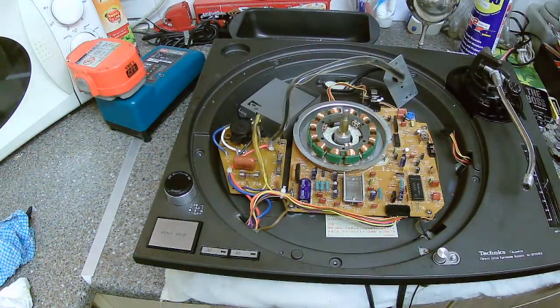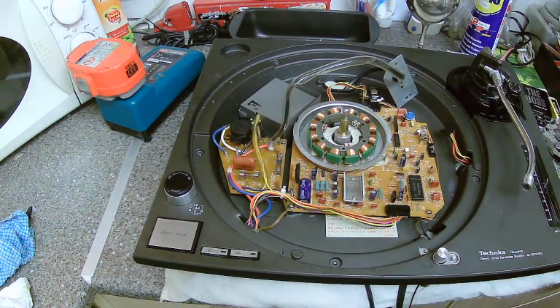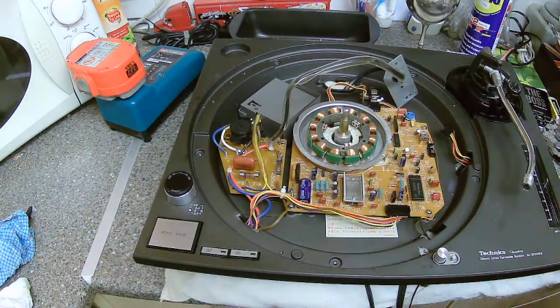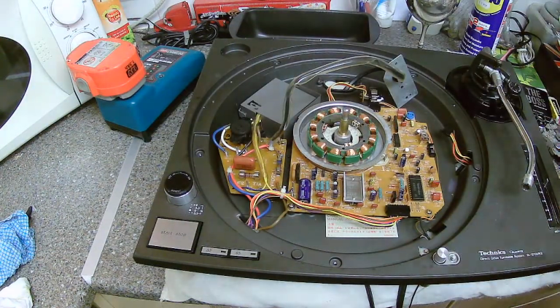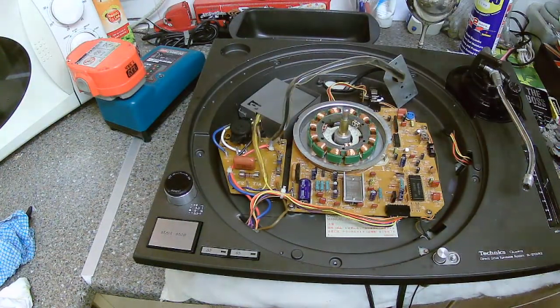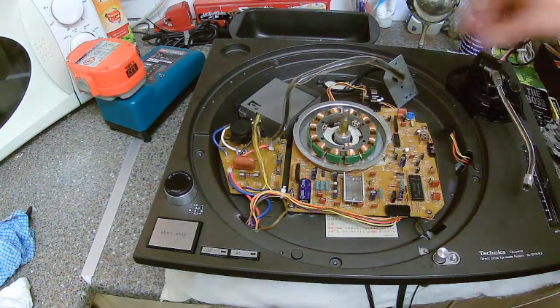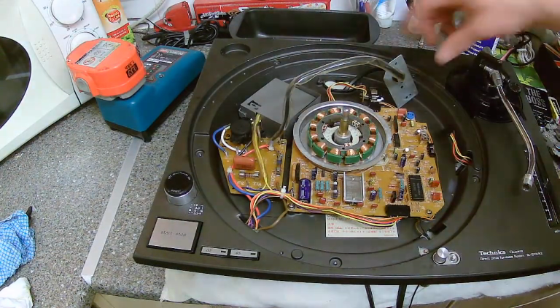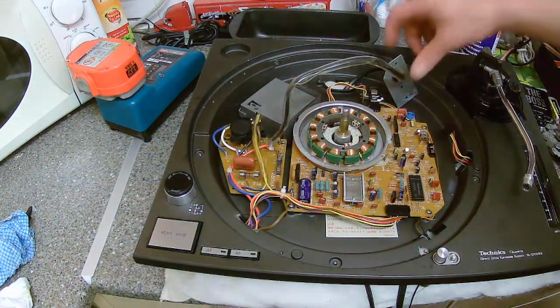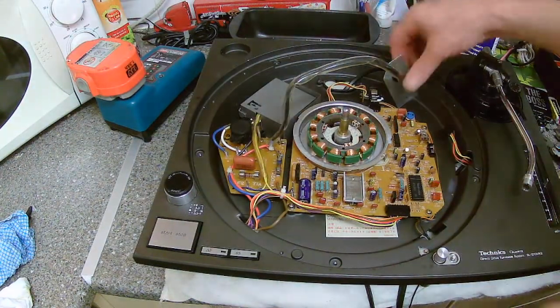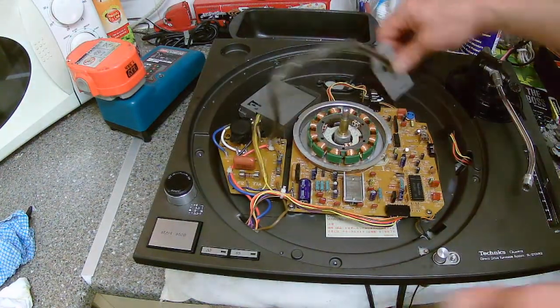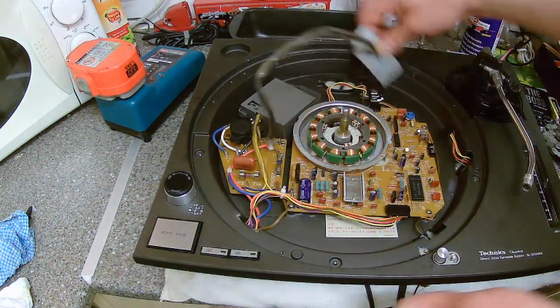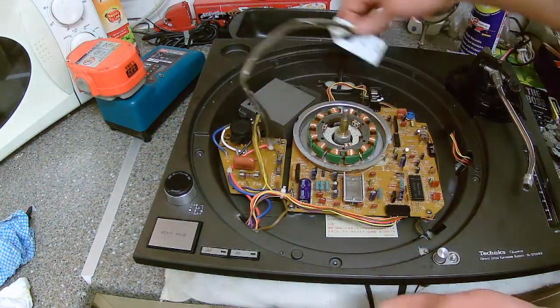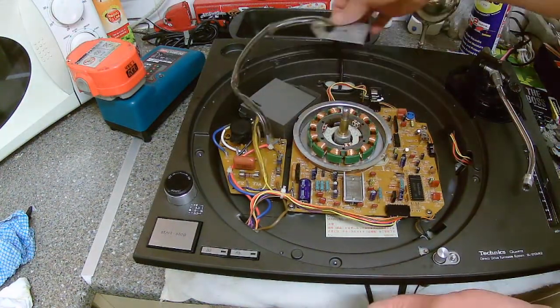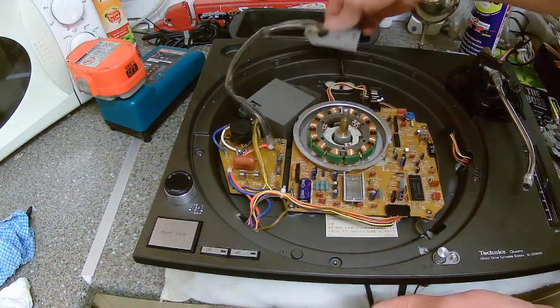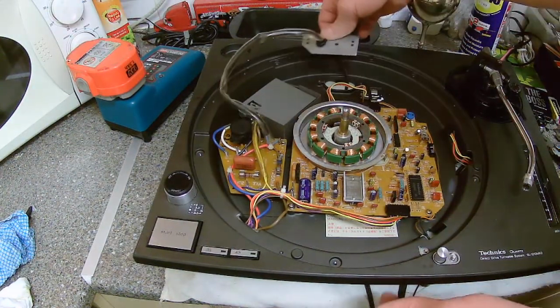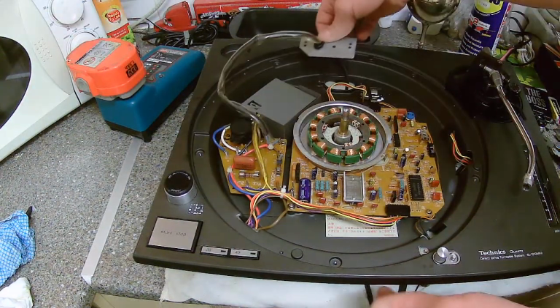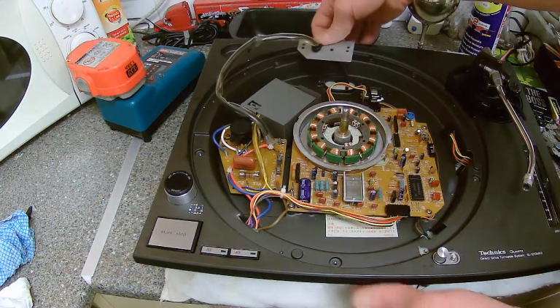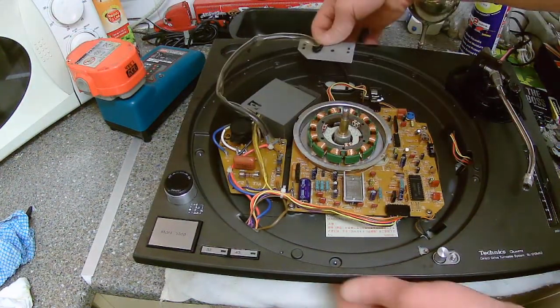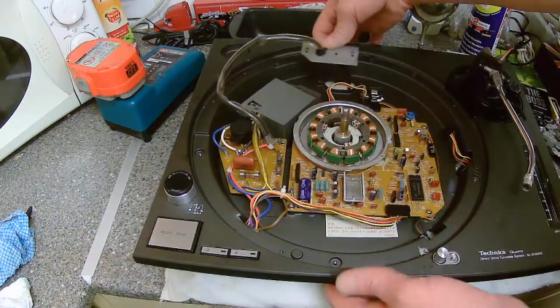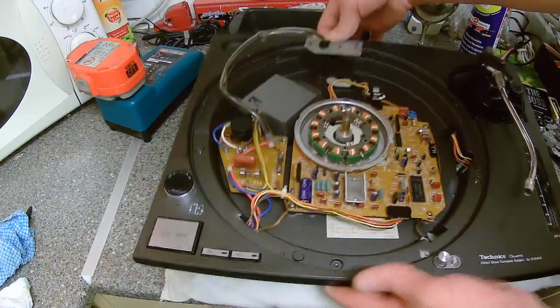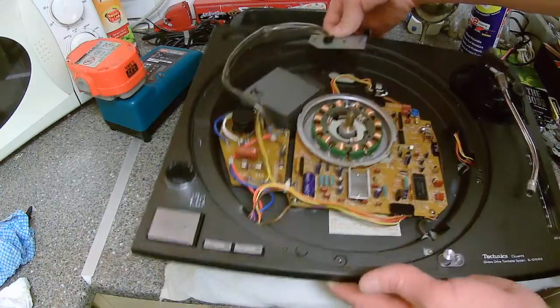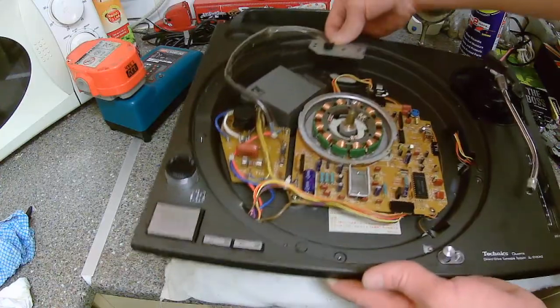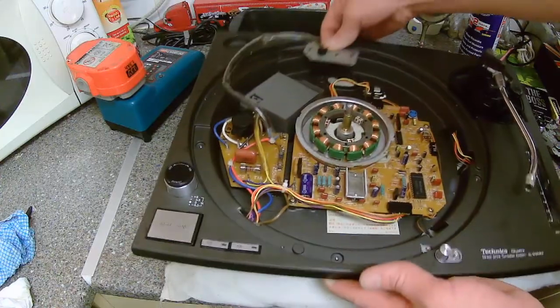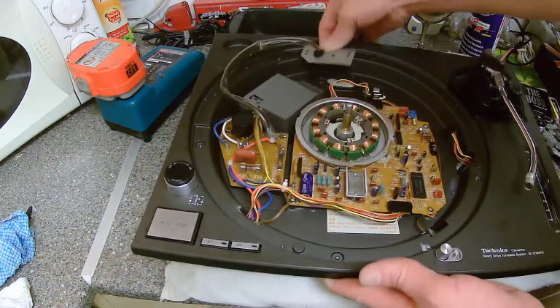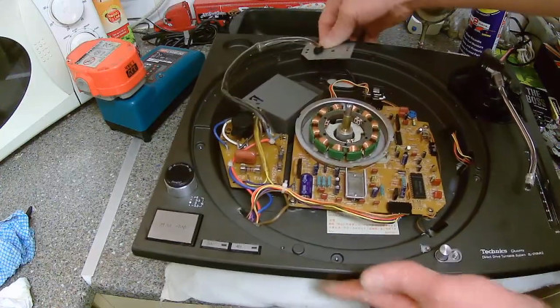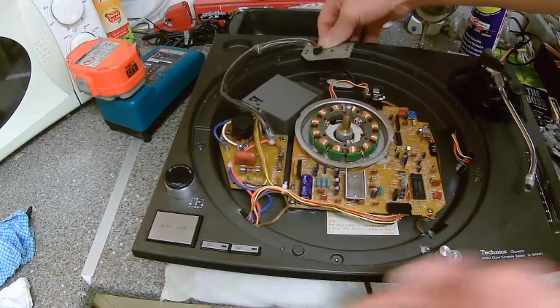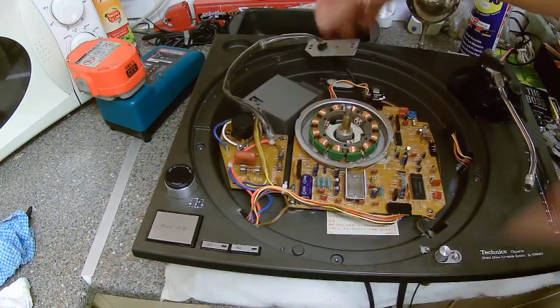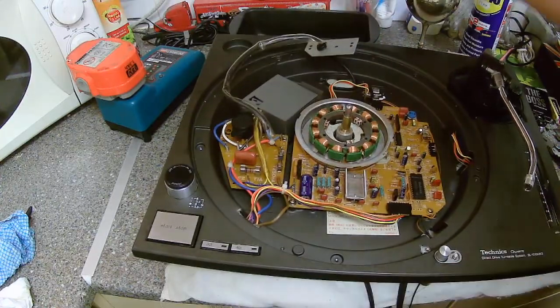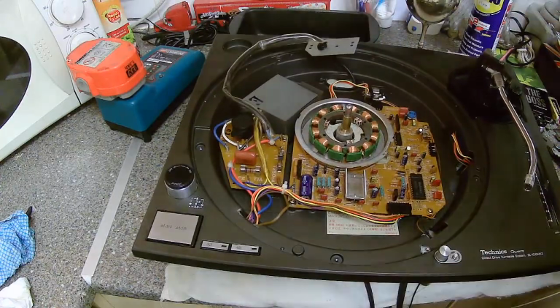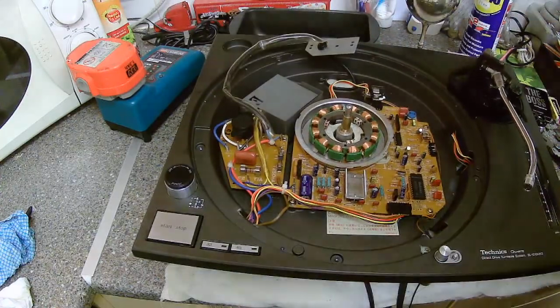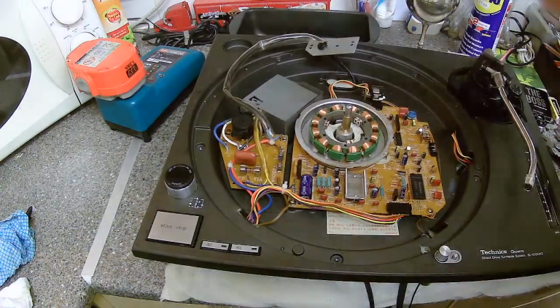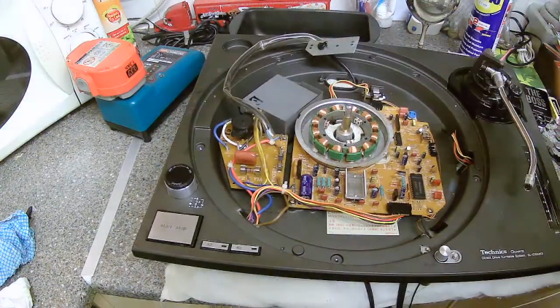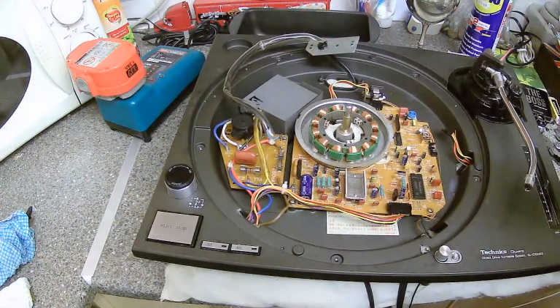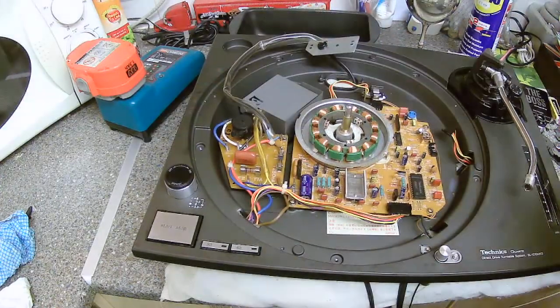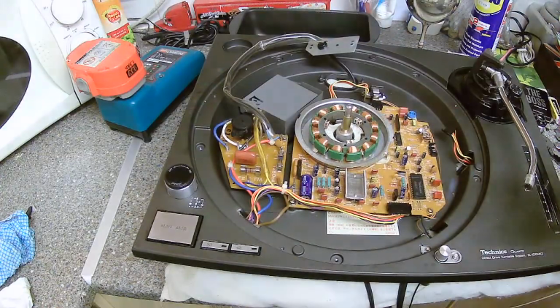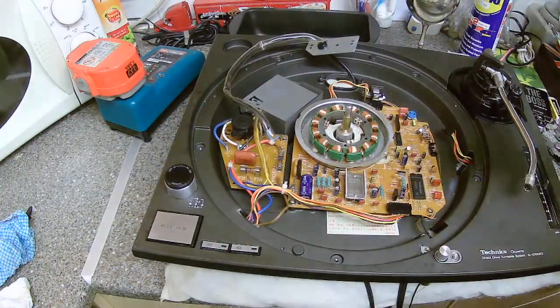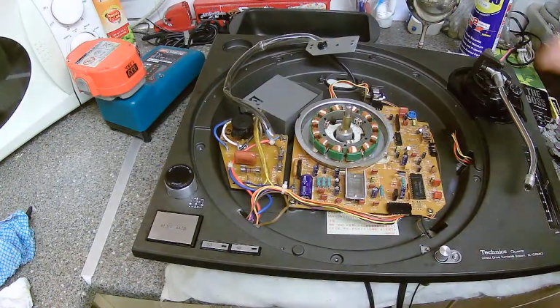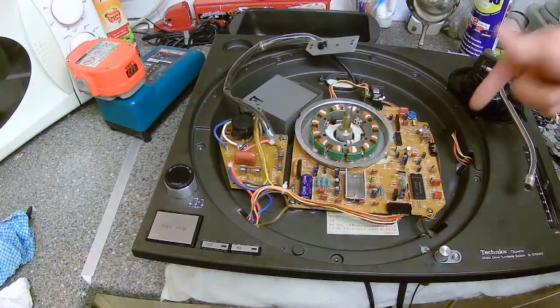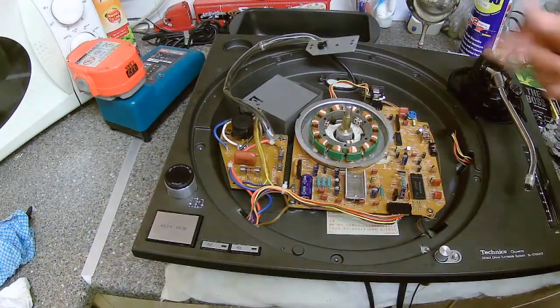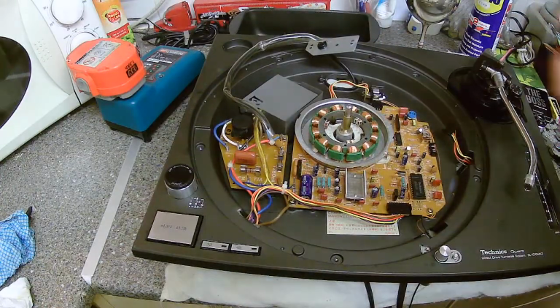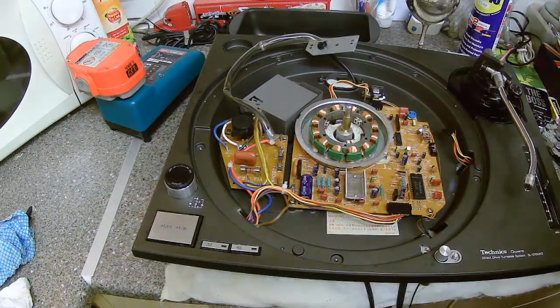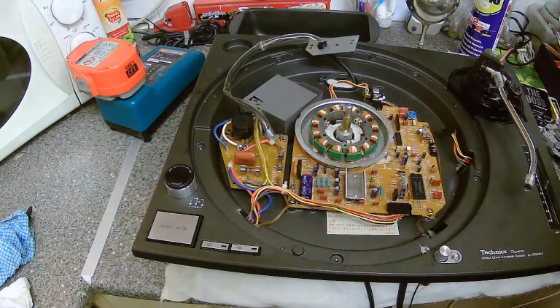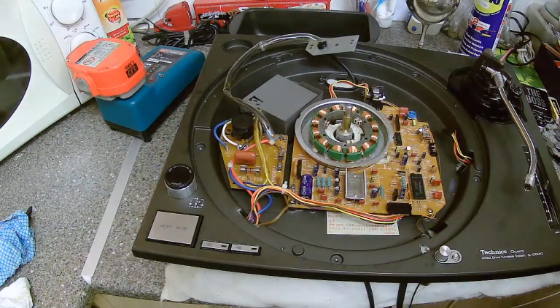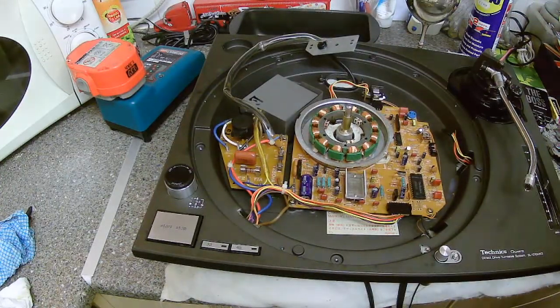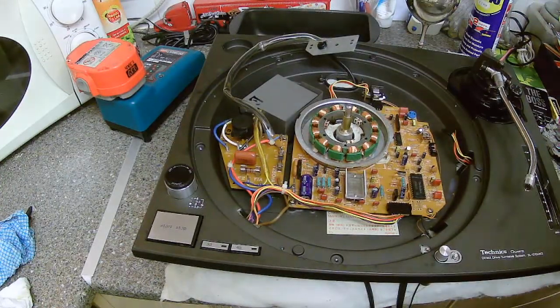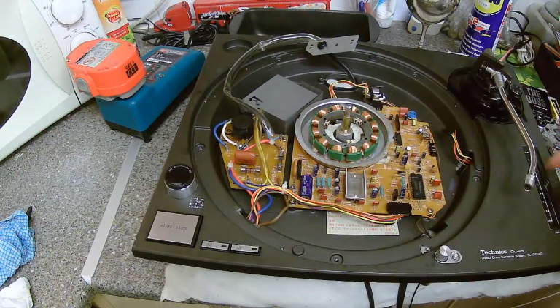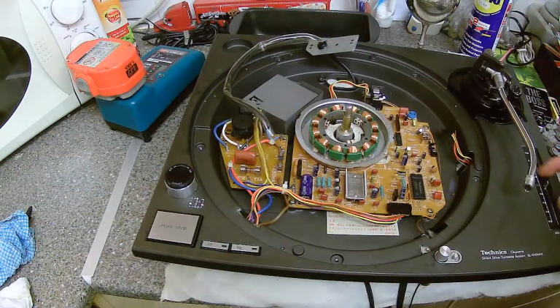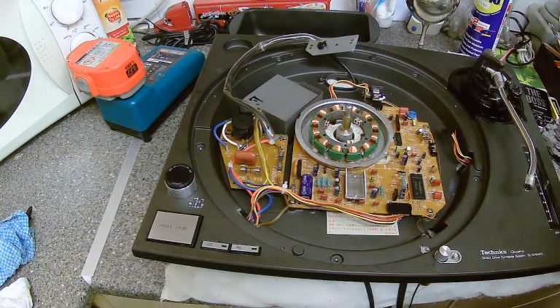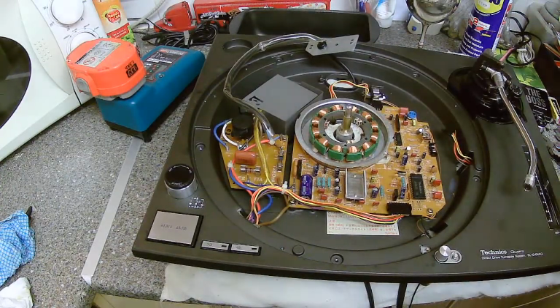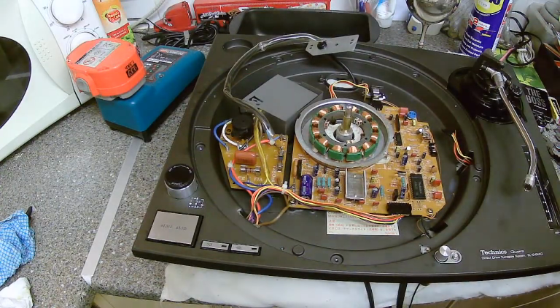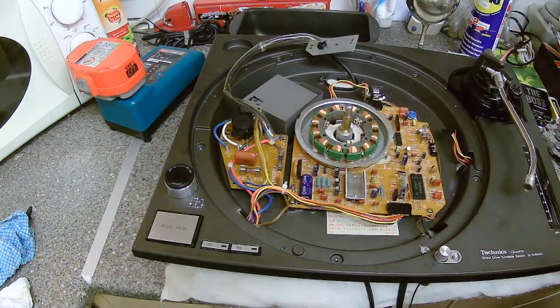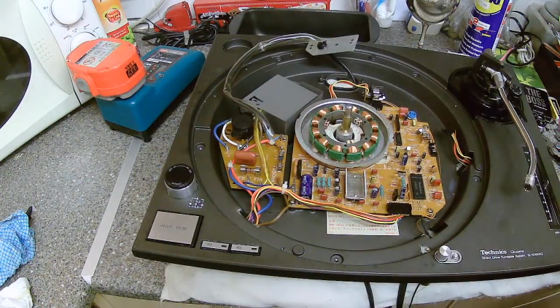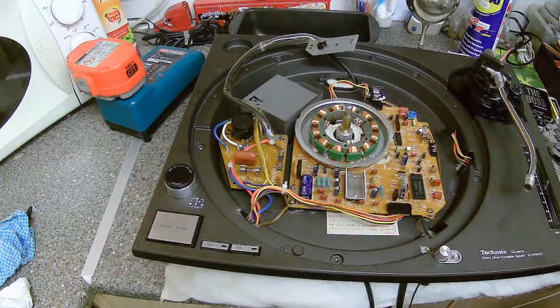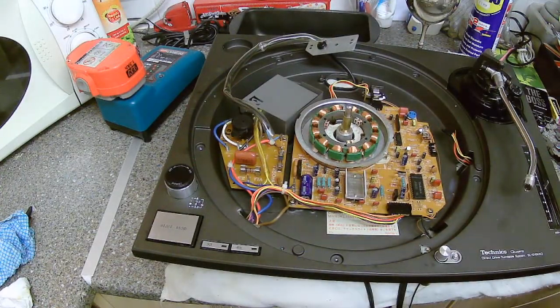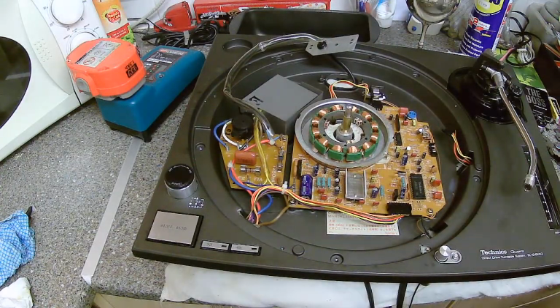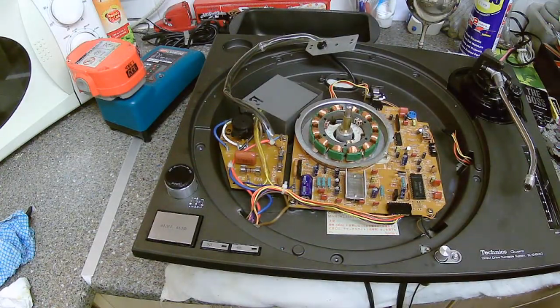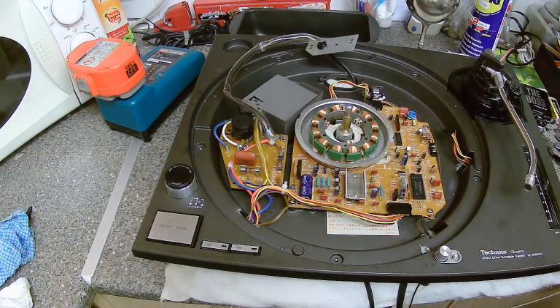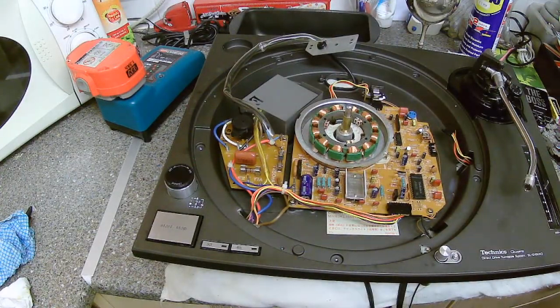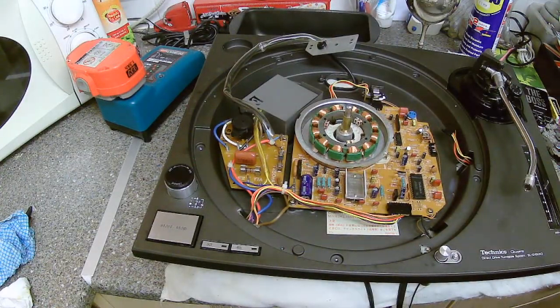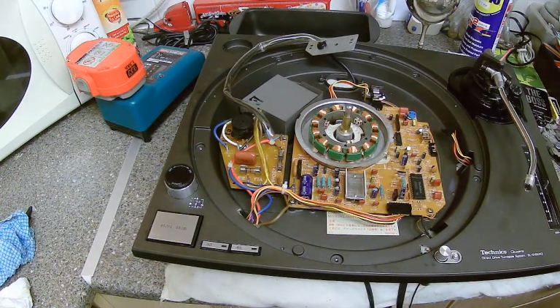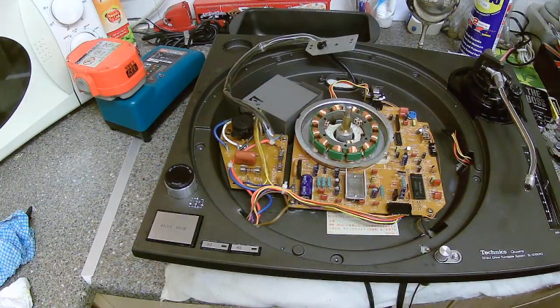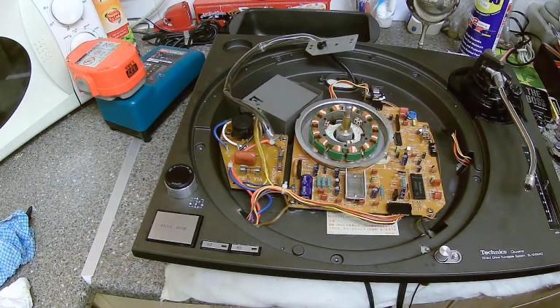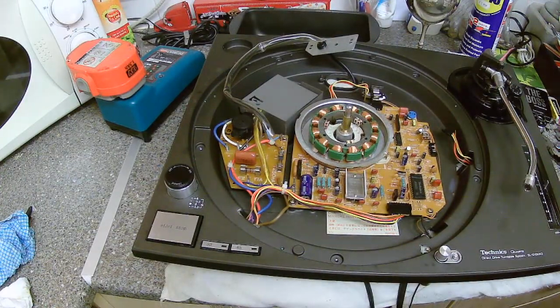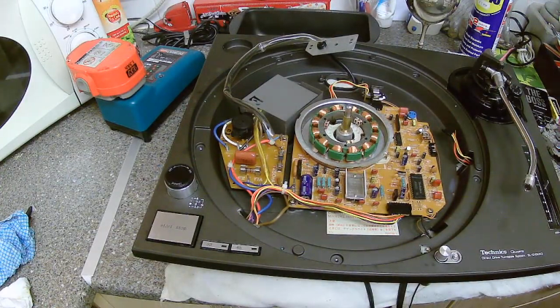Now then, I am just going to screw this down because that's that. Then we are going to do the pitch. I will show you what we are doing — we are going to take it on in a pot alone.